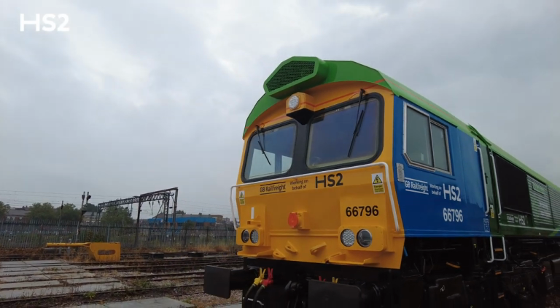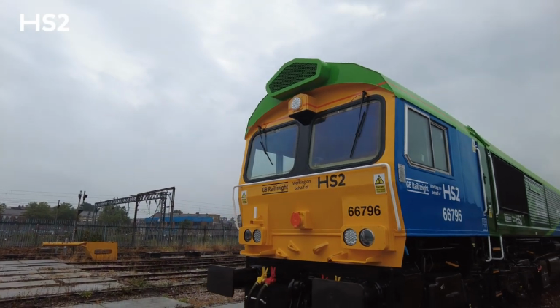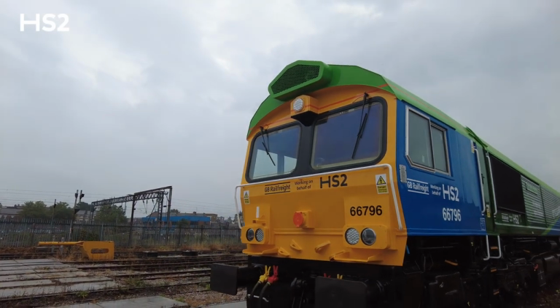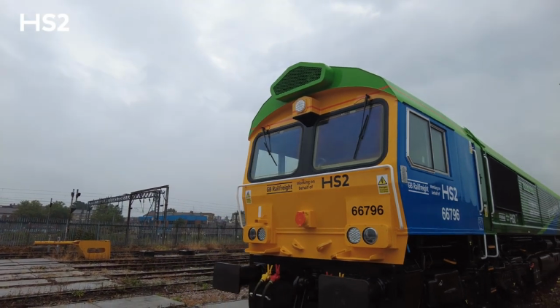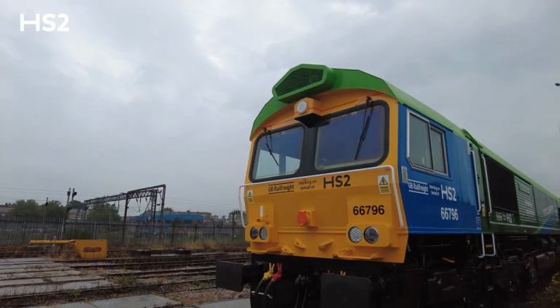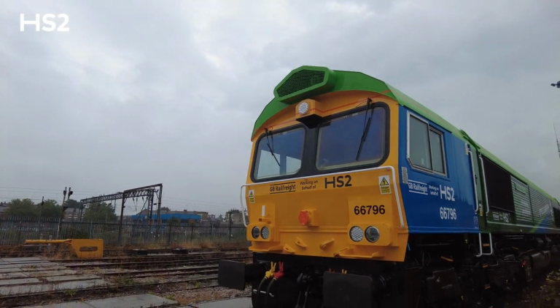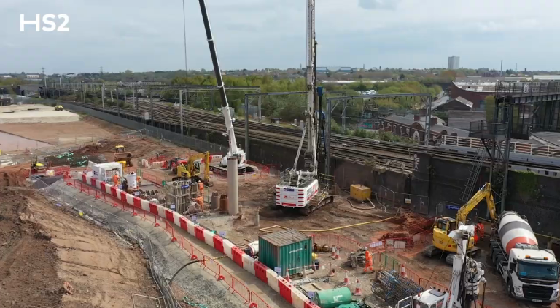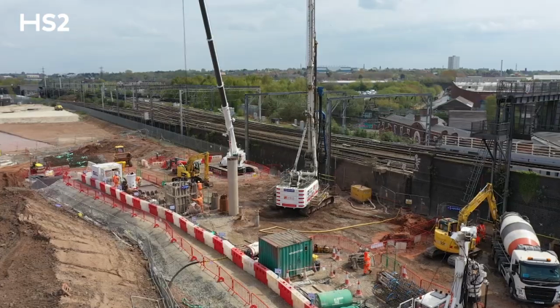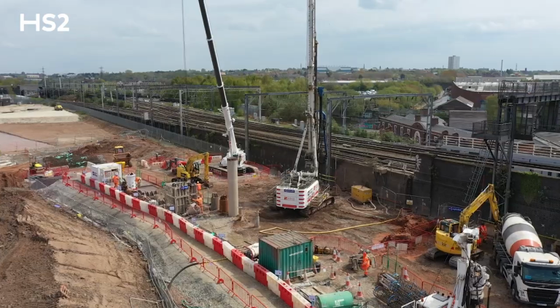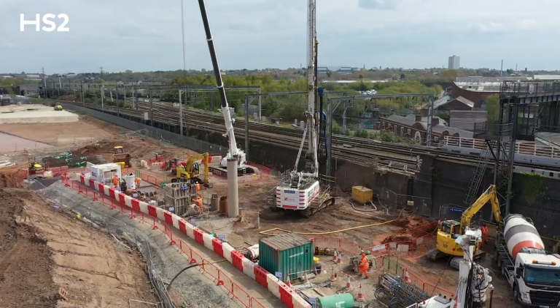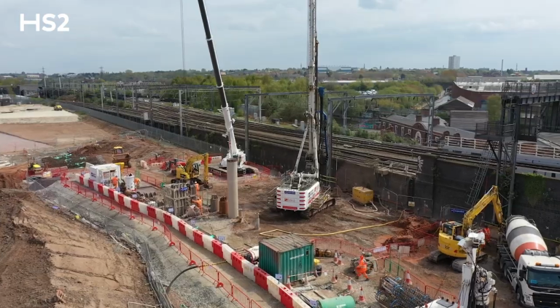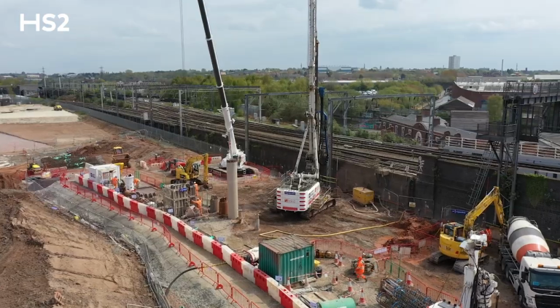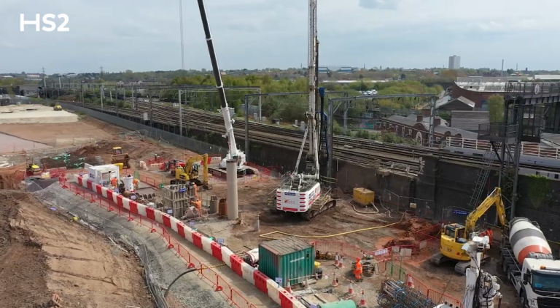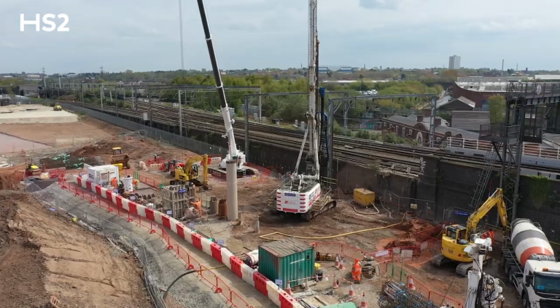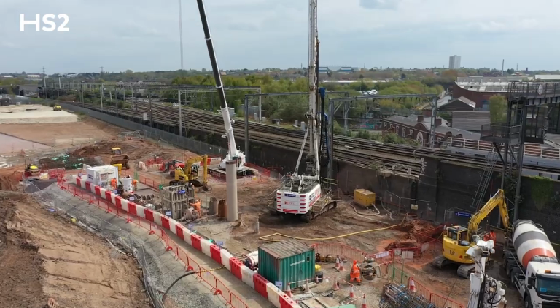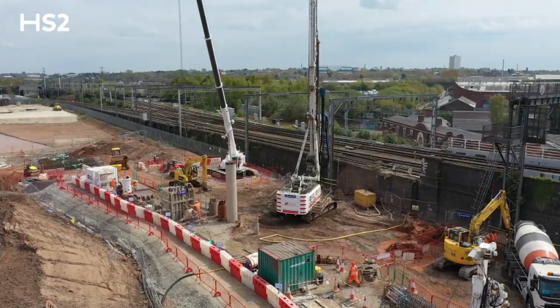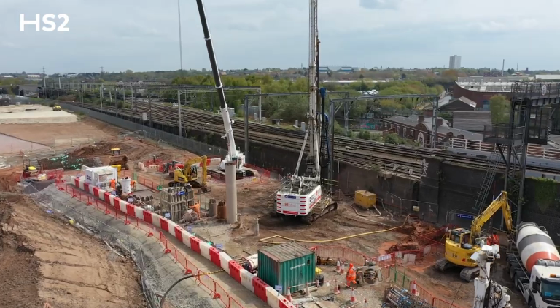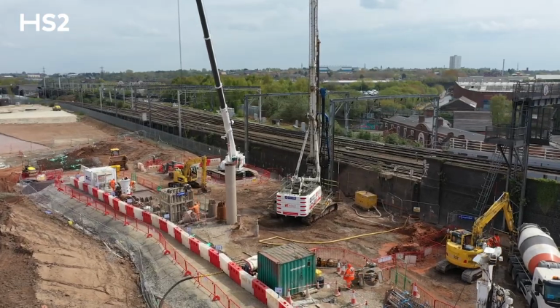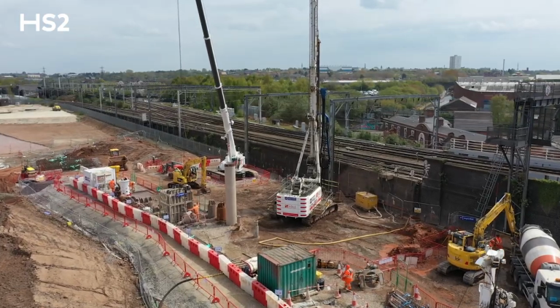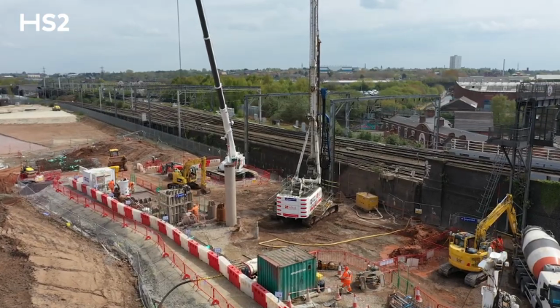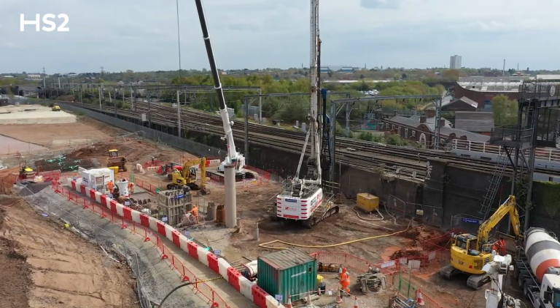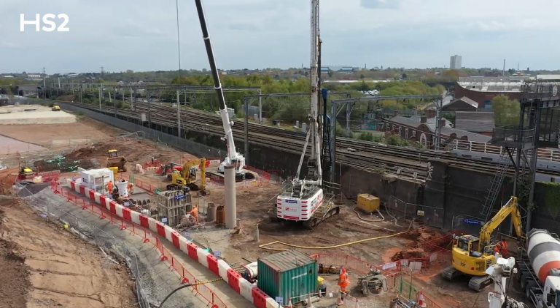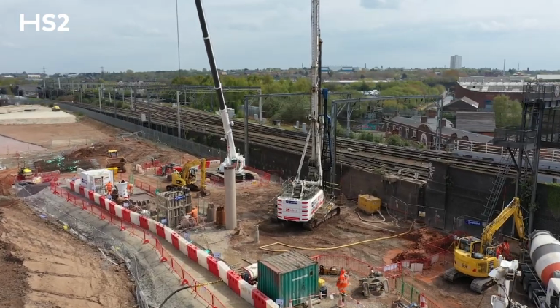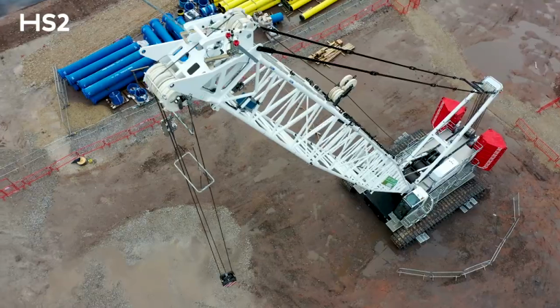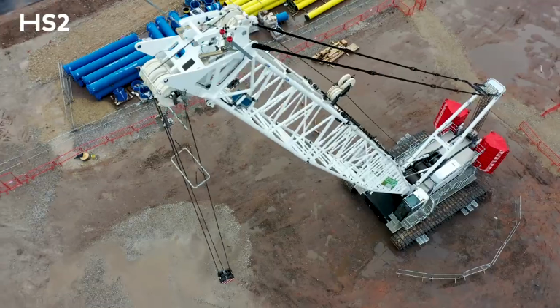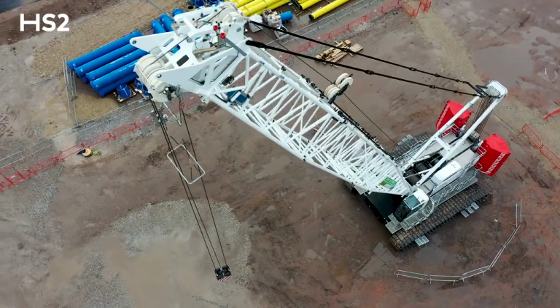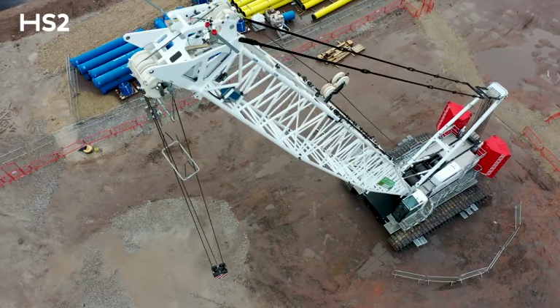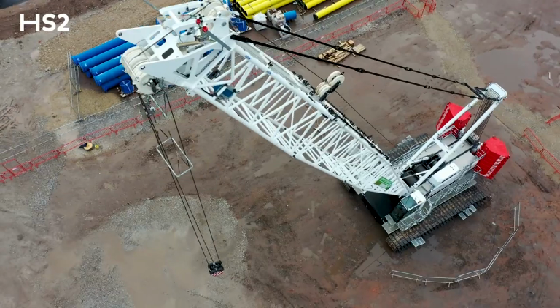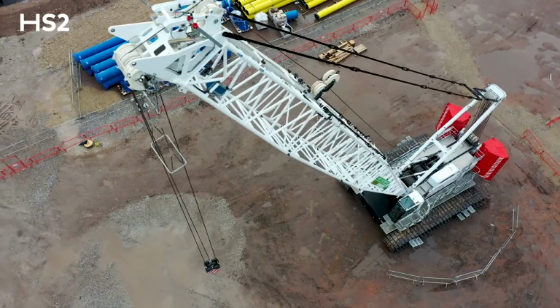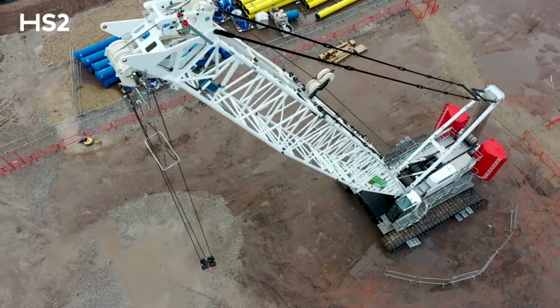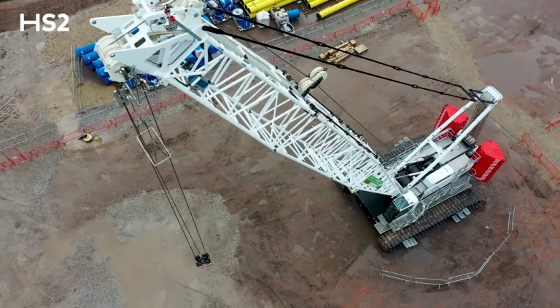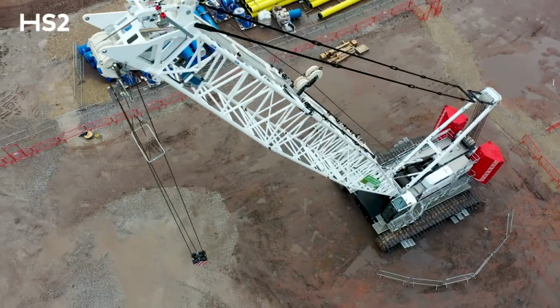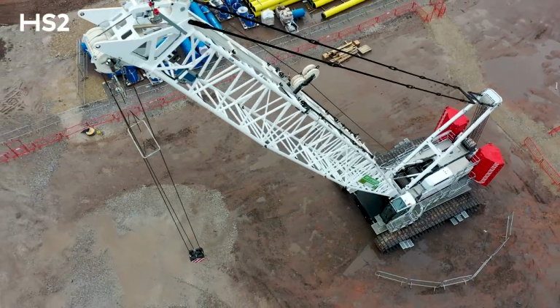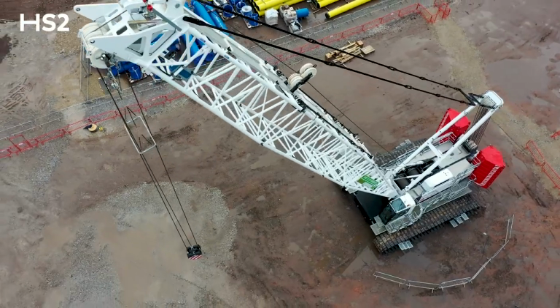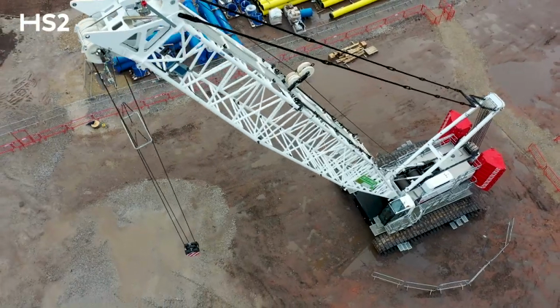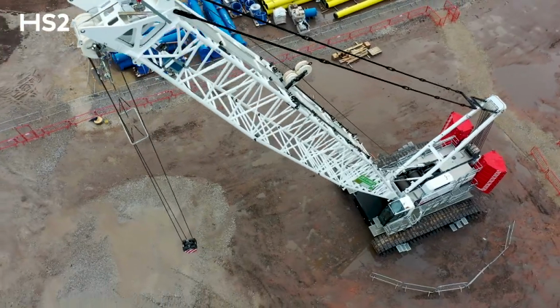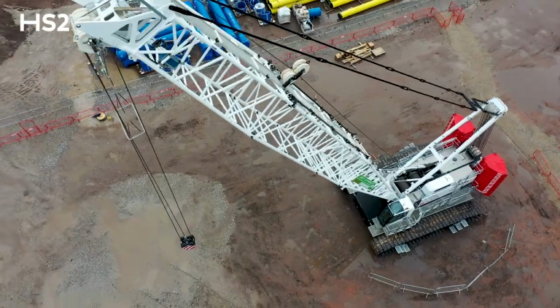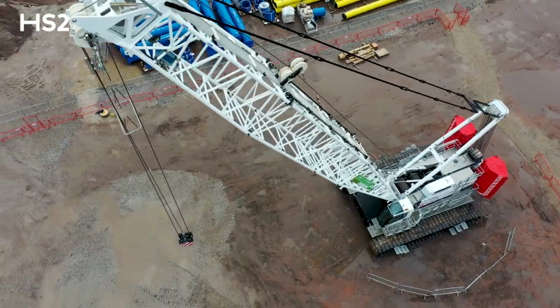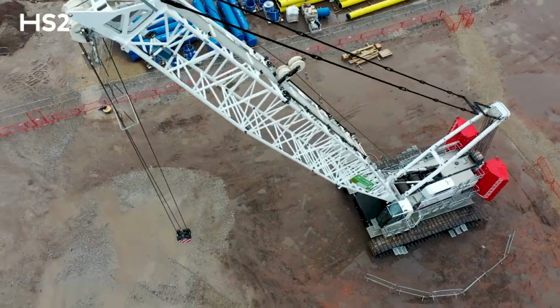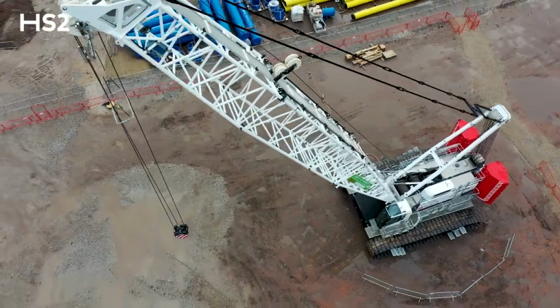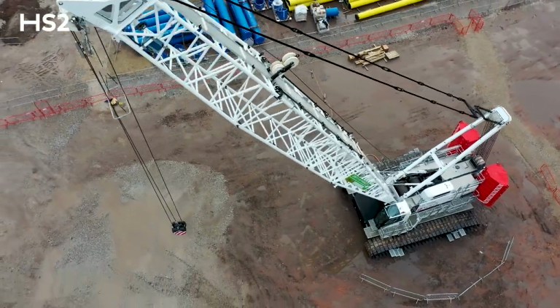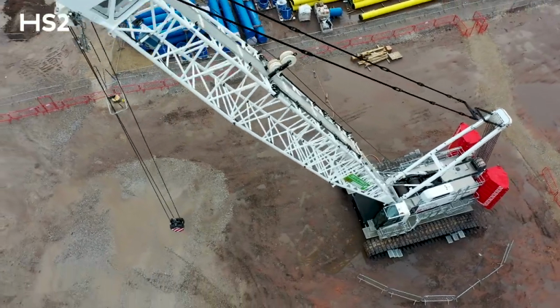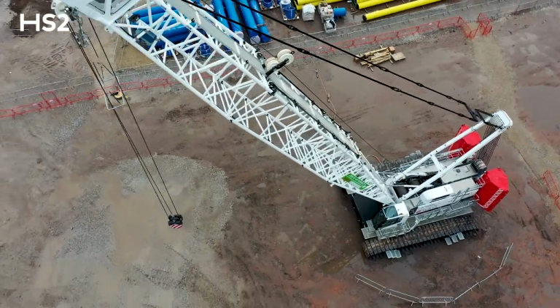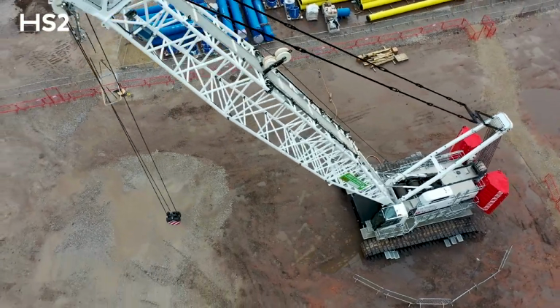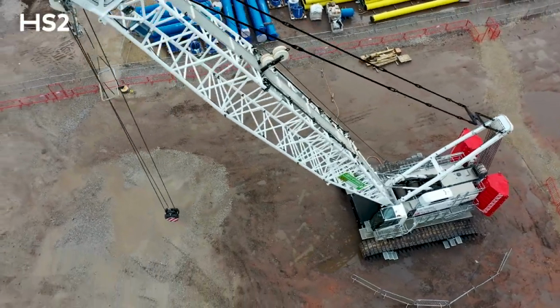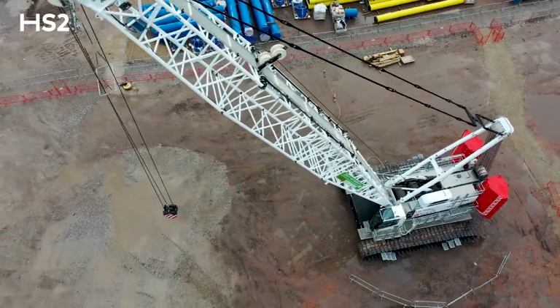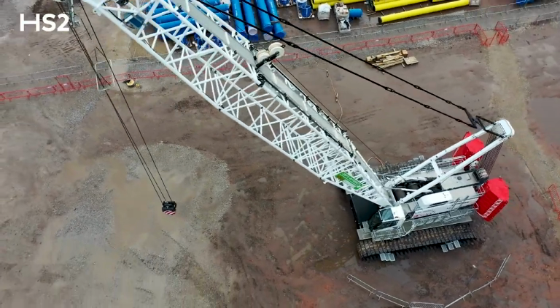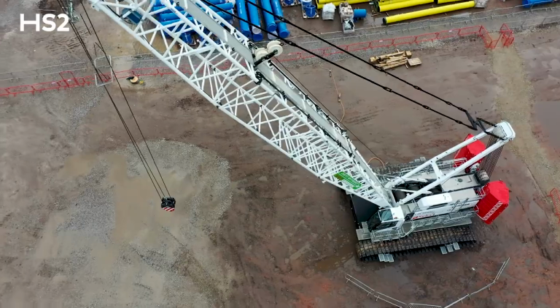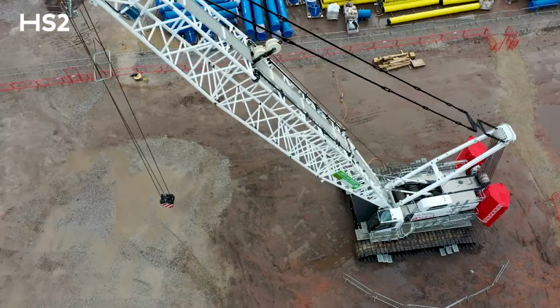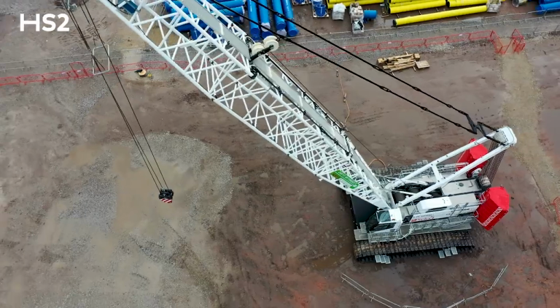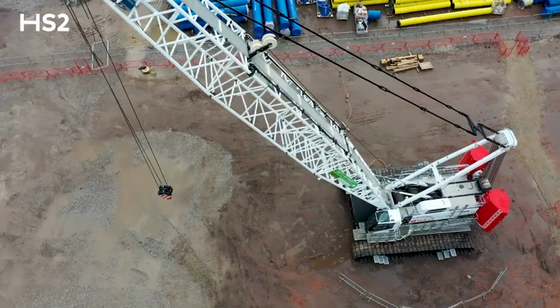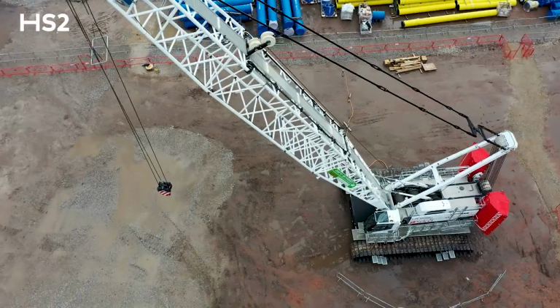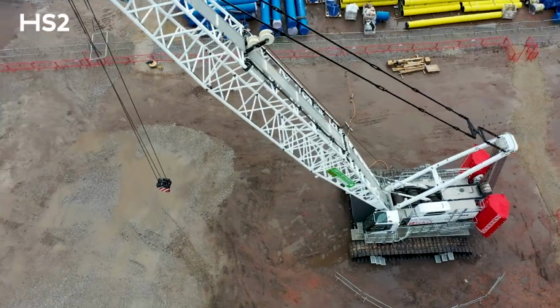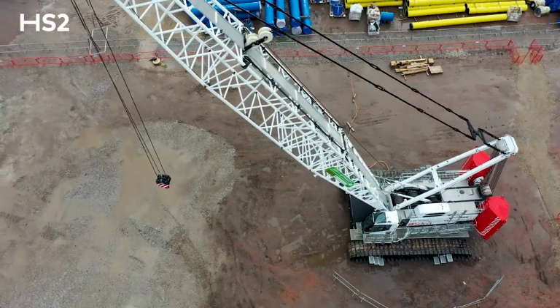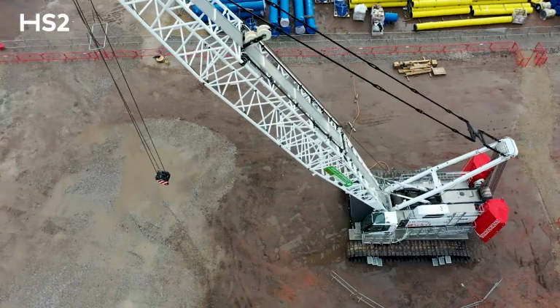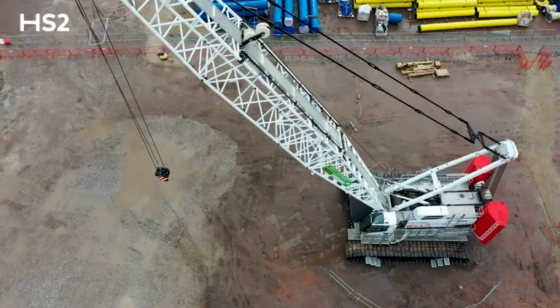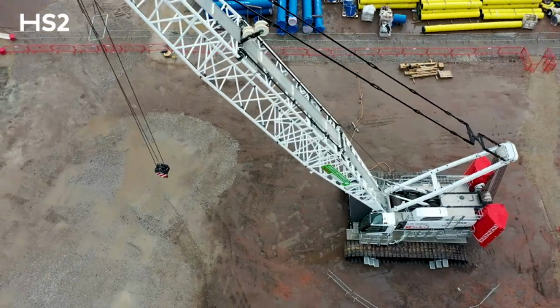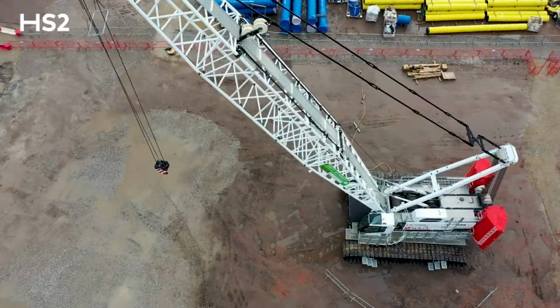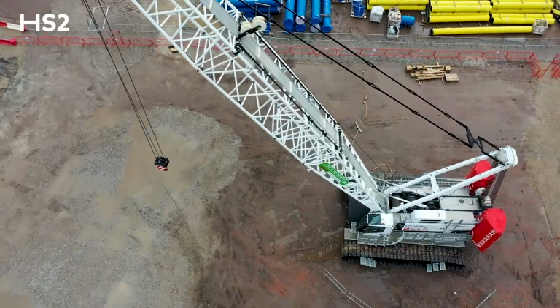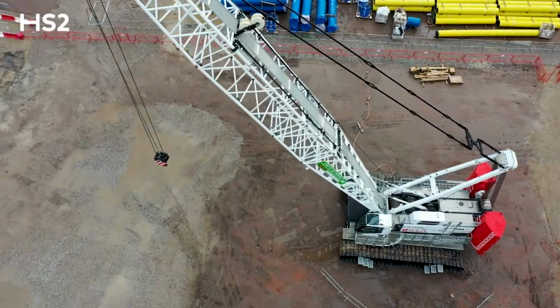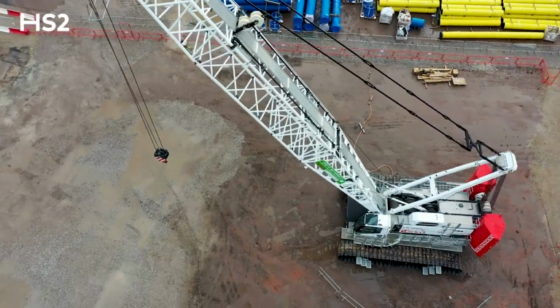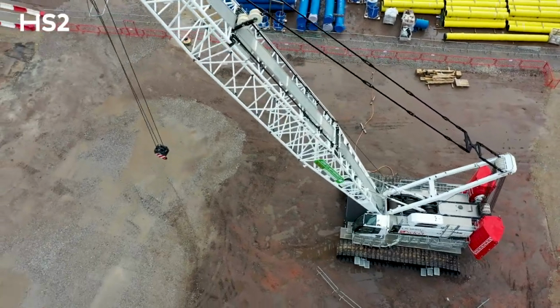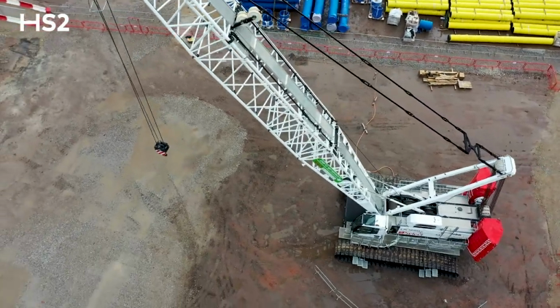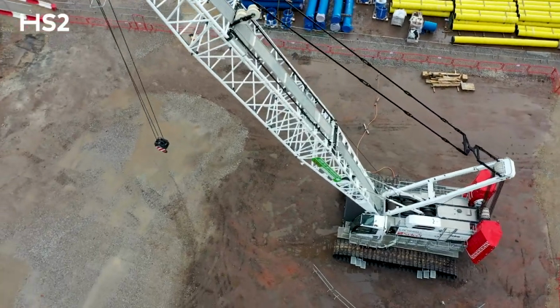When materials arrive on site, the latest low emission diggers and cranes are used to build the railway, making sure the air is as clean as possible for those living nearby.